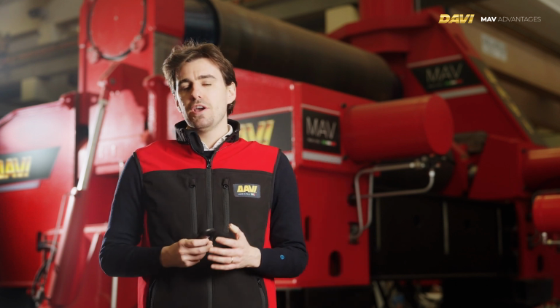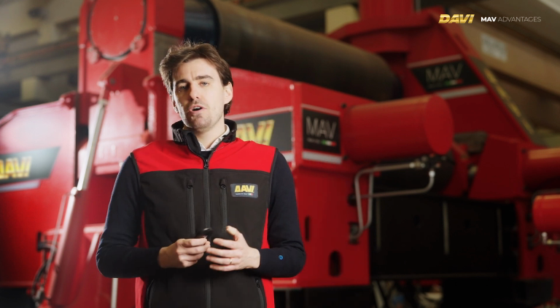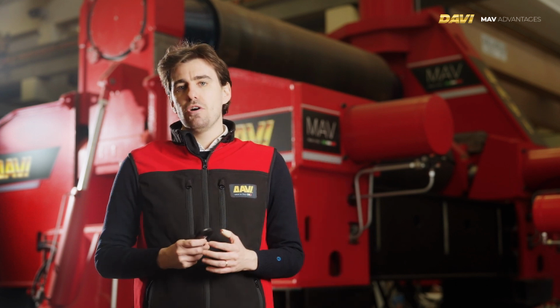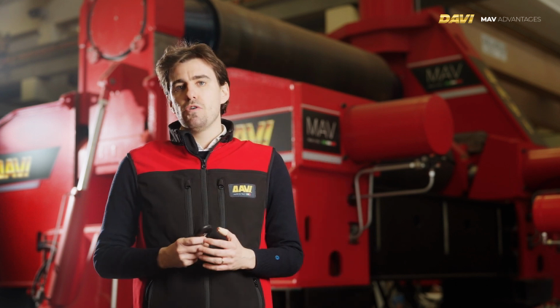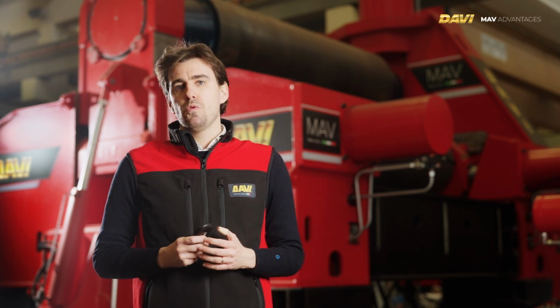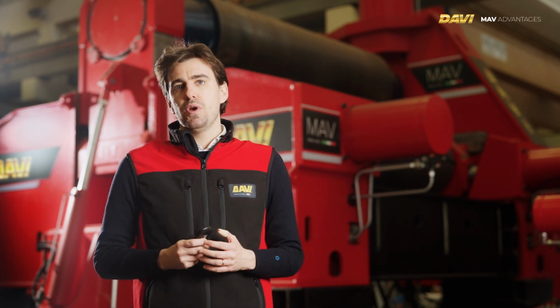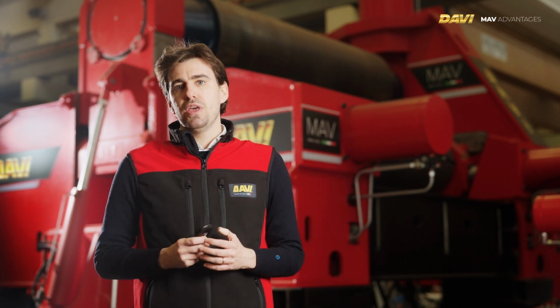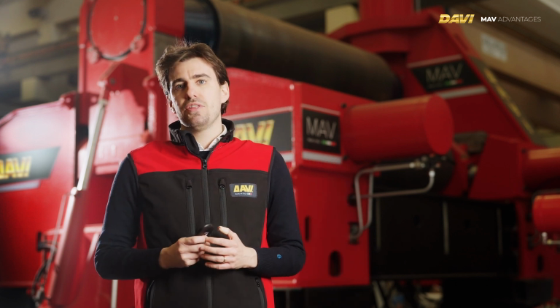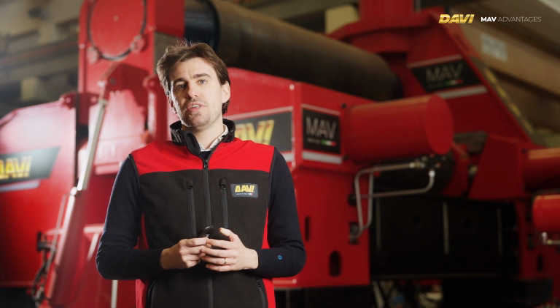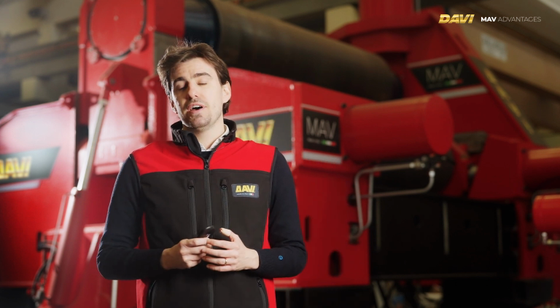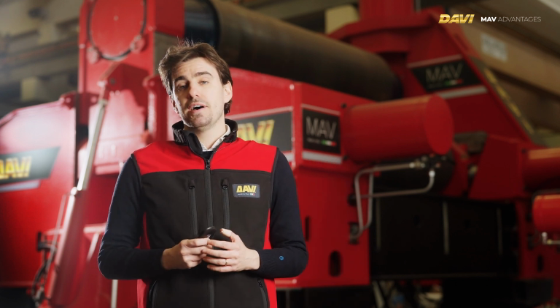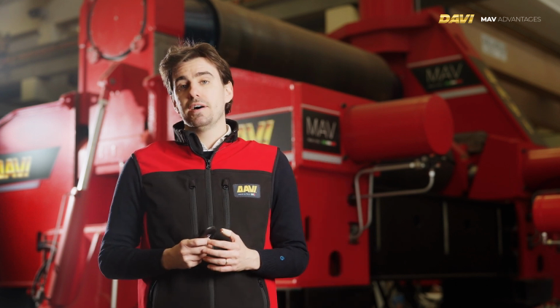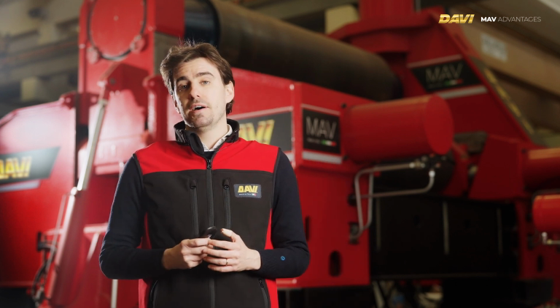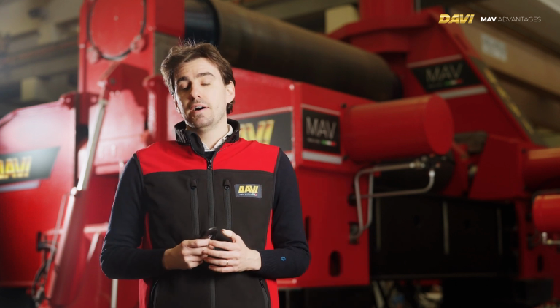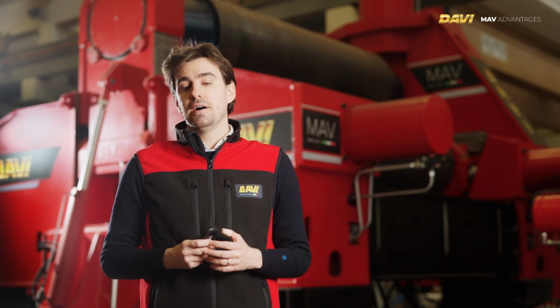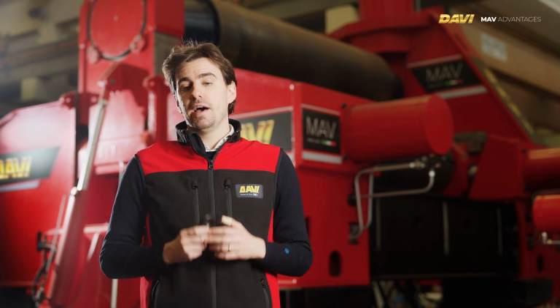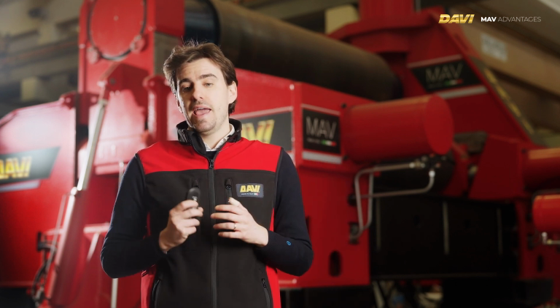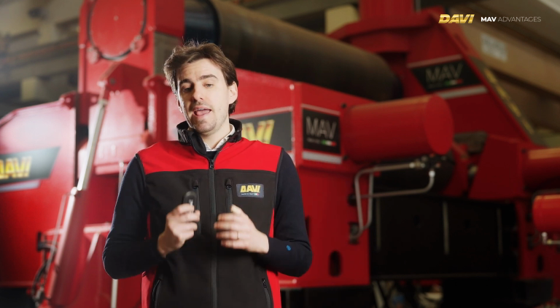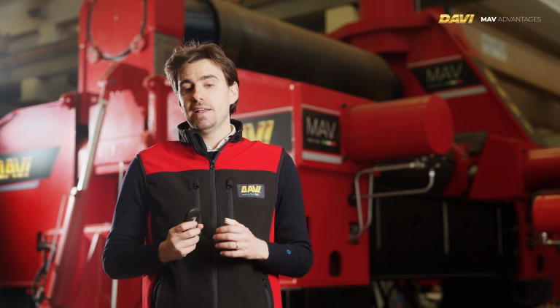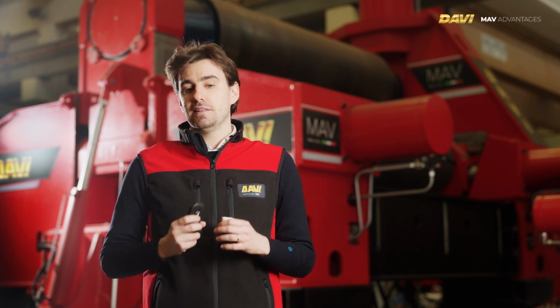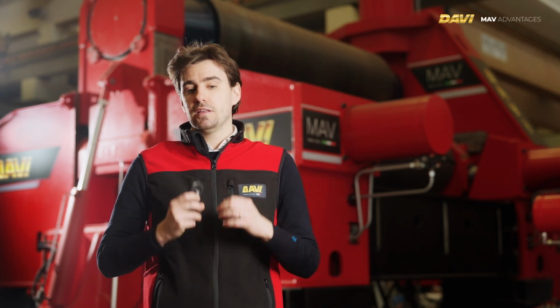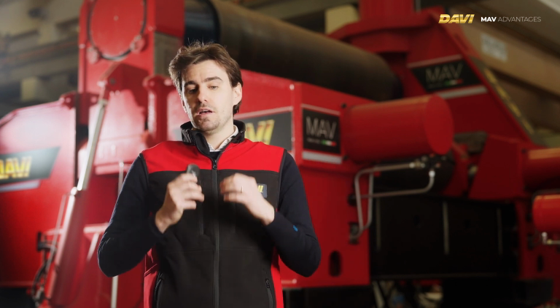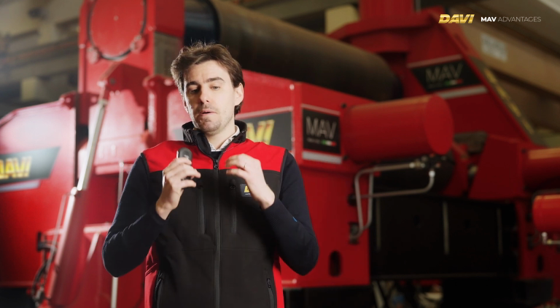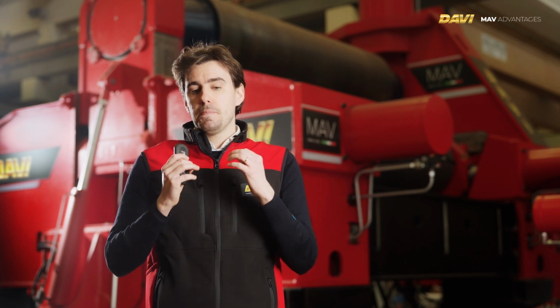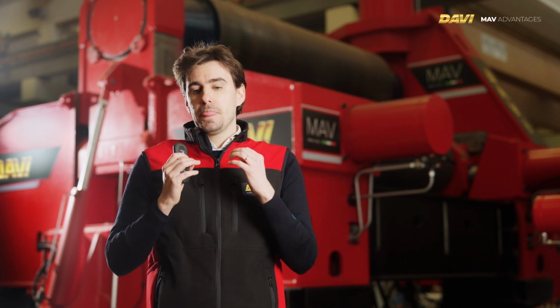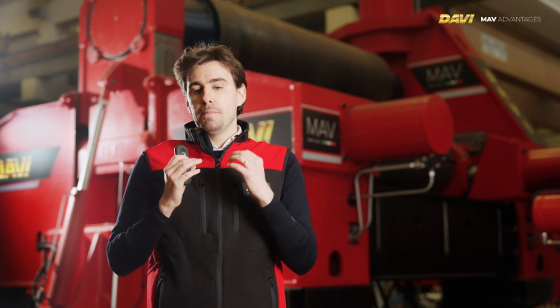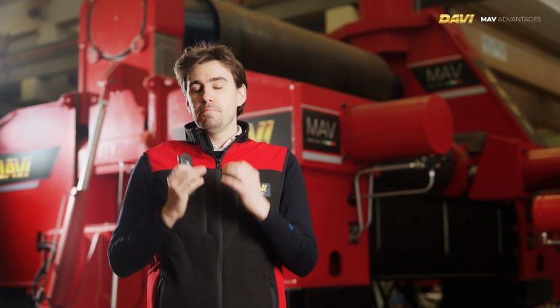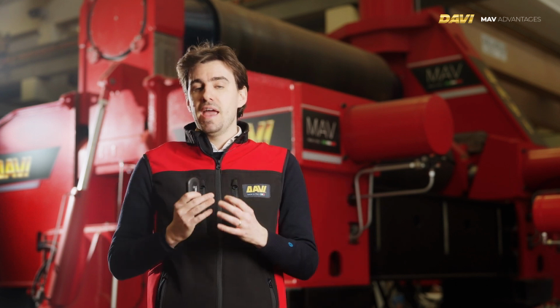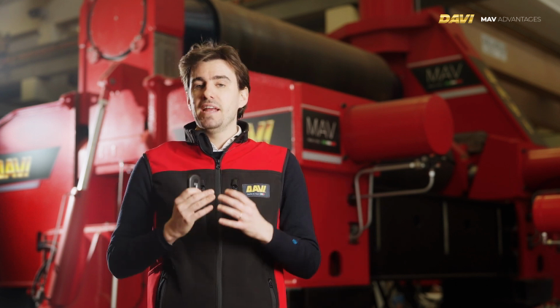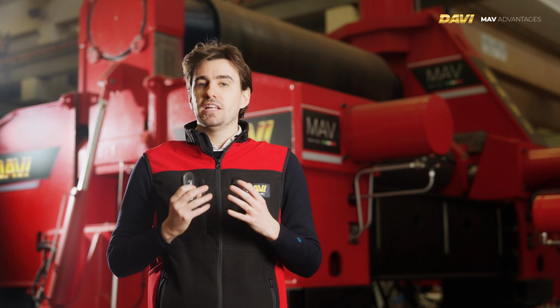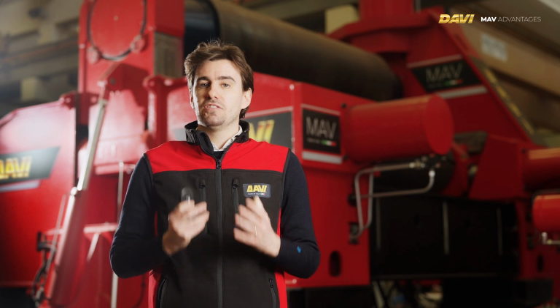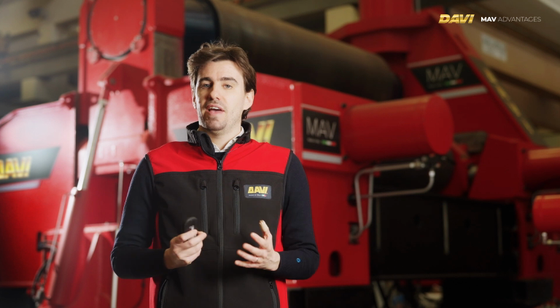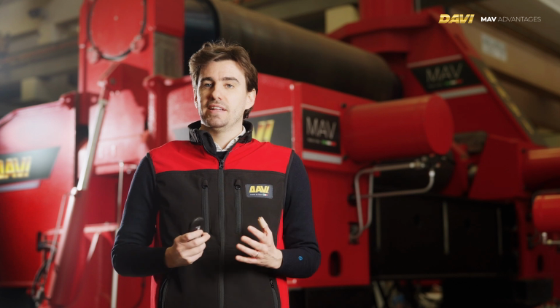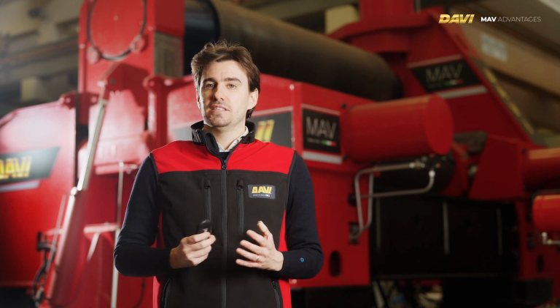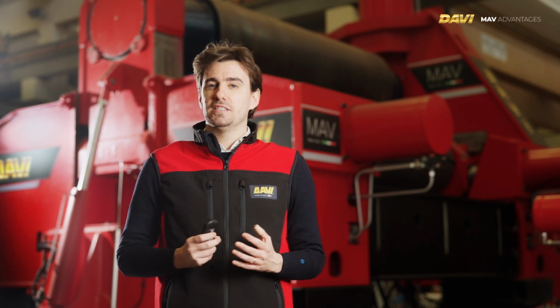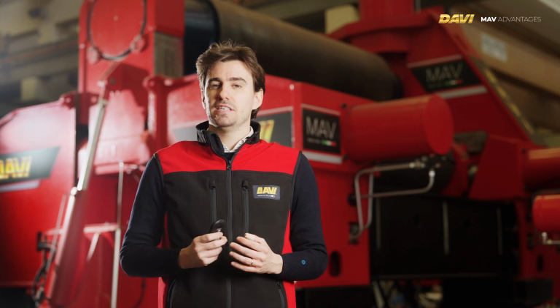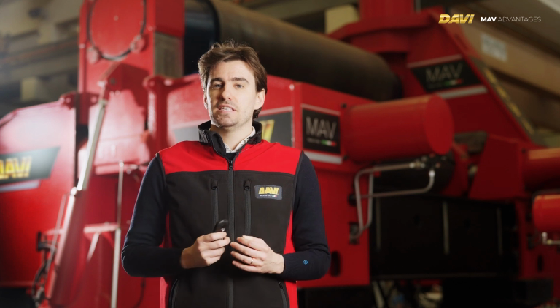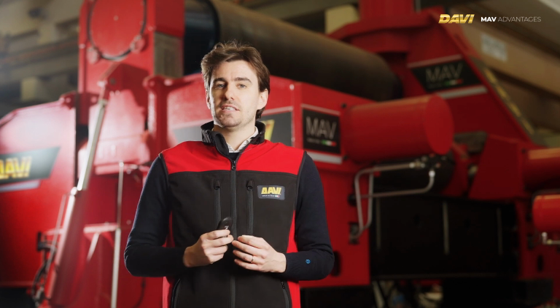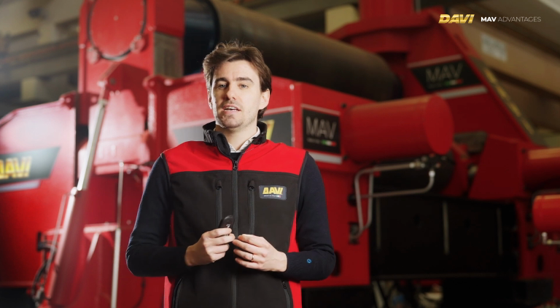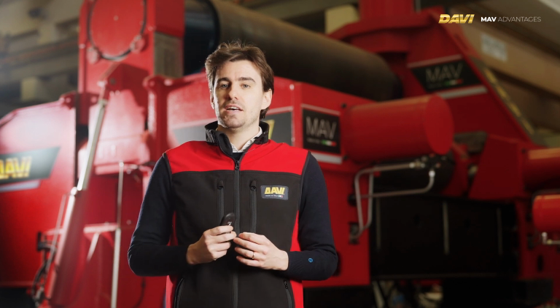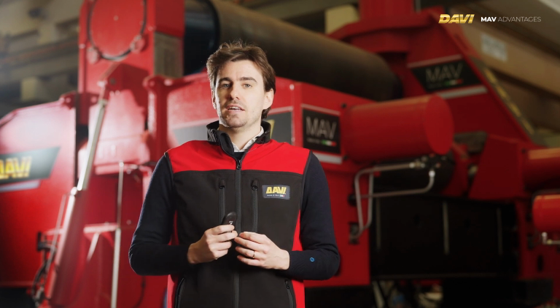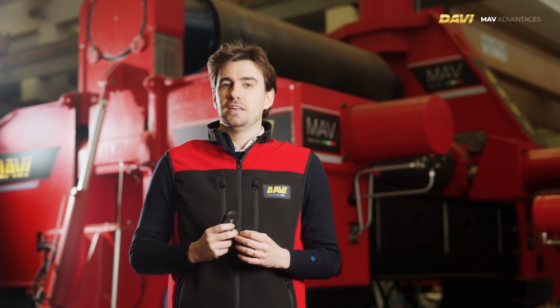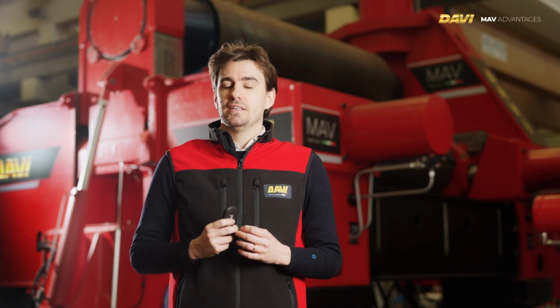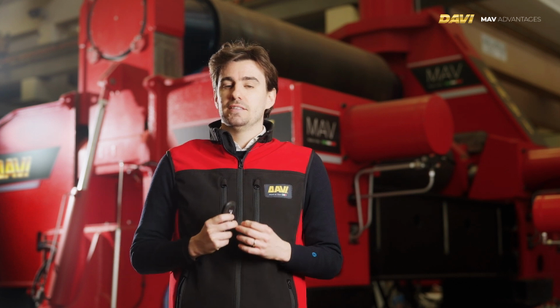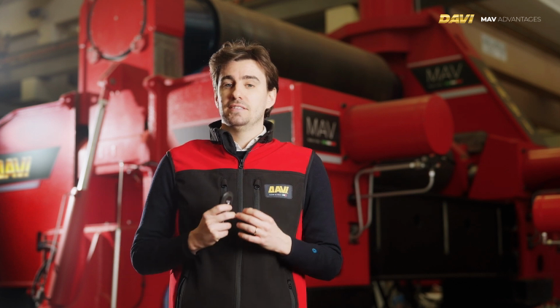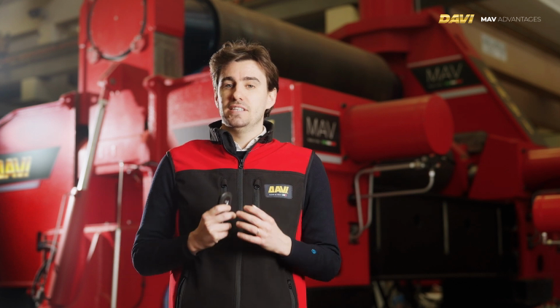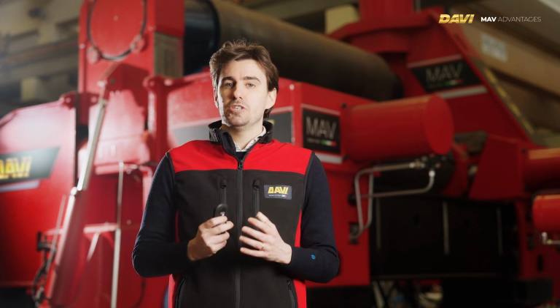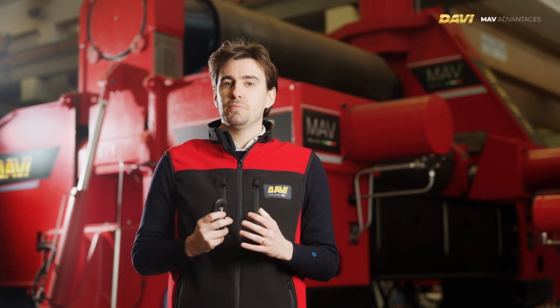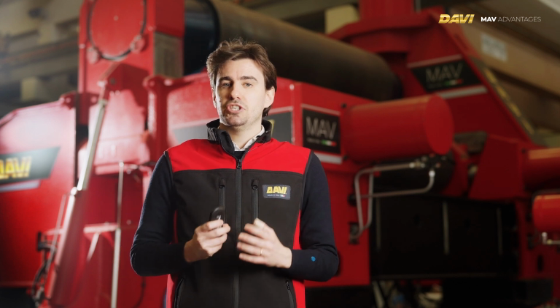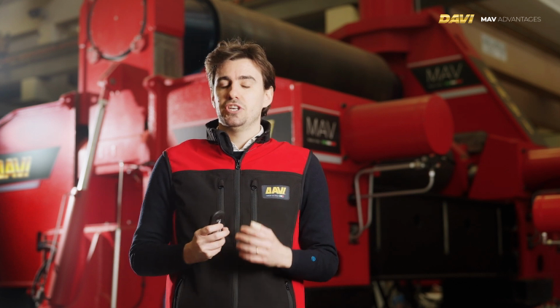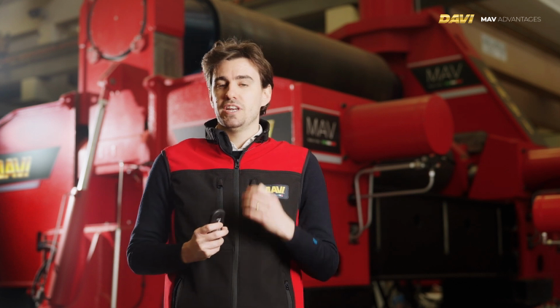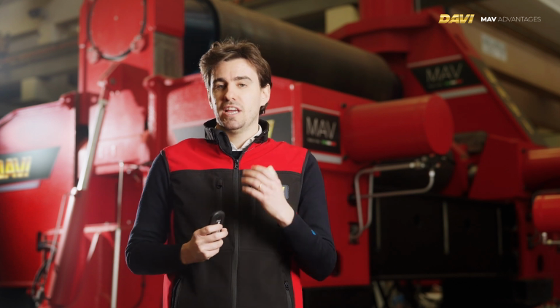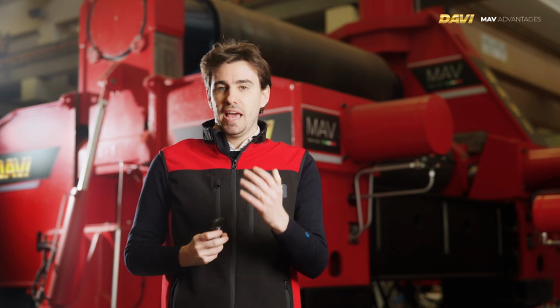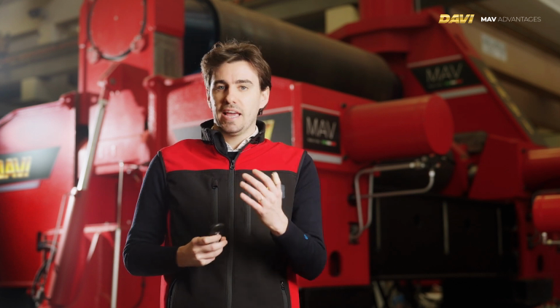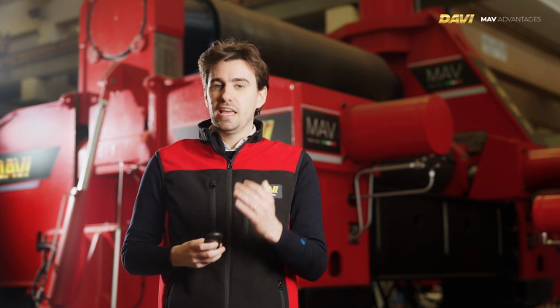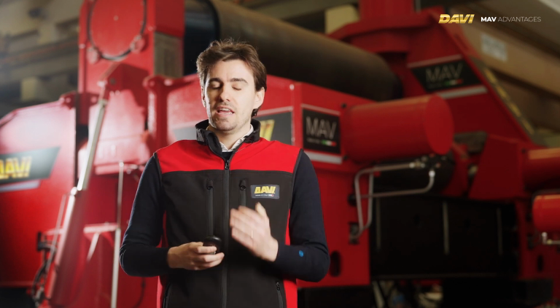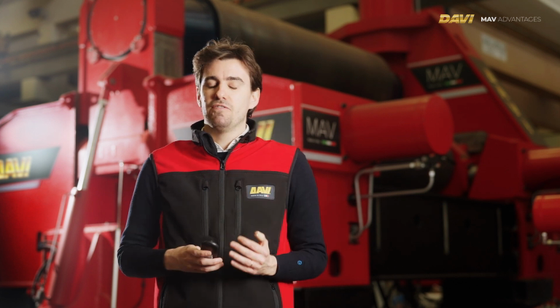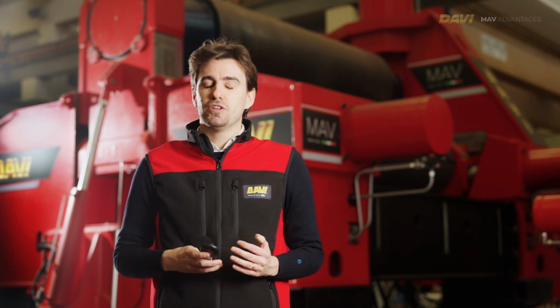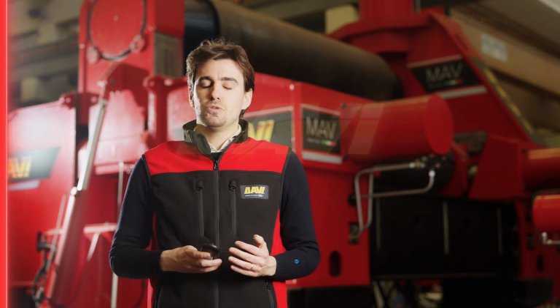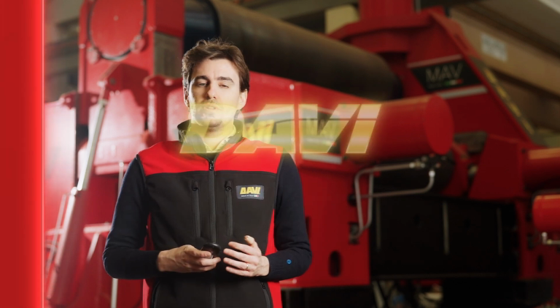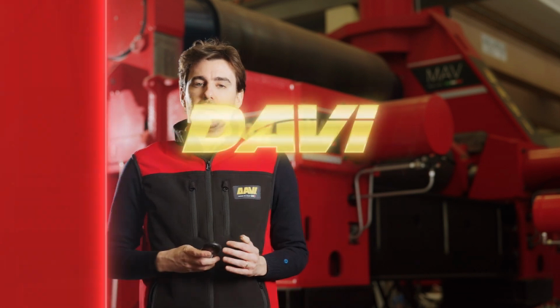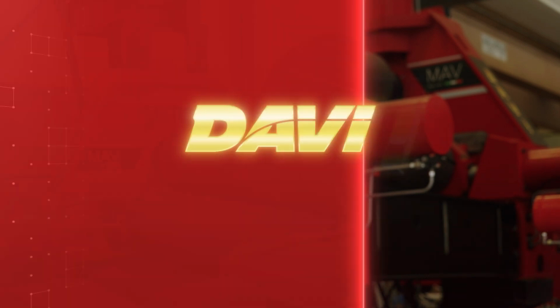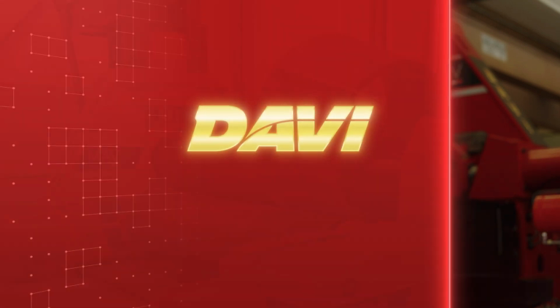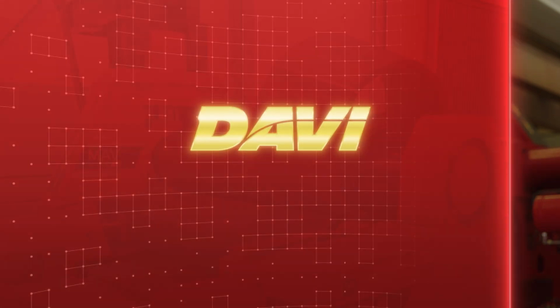Now we go through the eight main advantages this machine can give to the client.